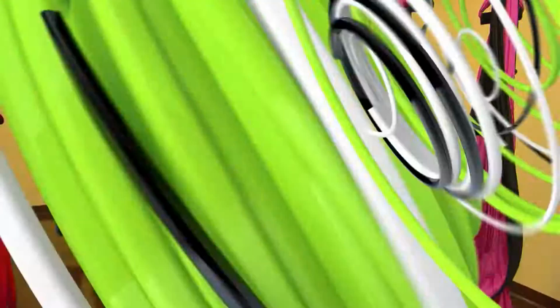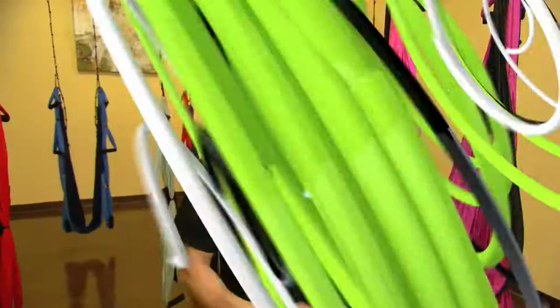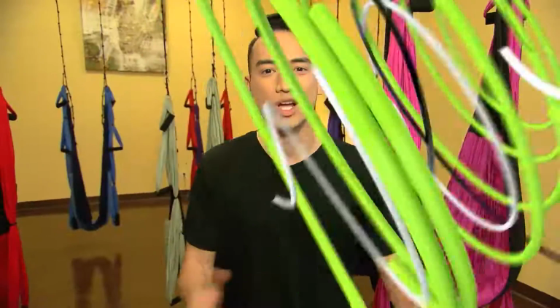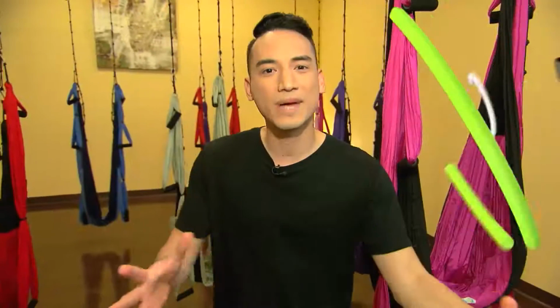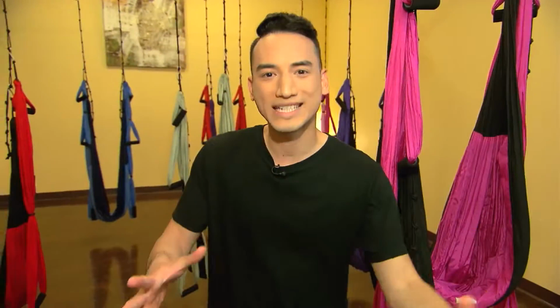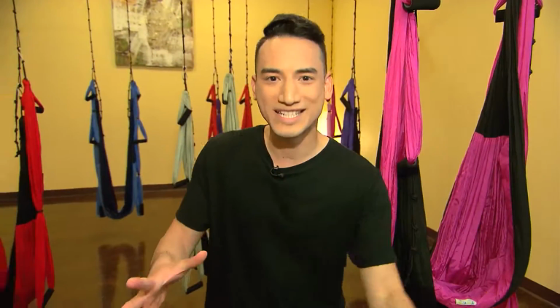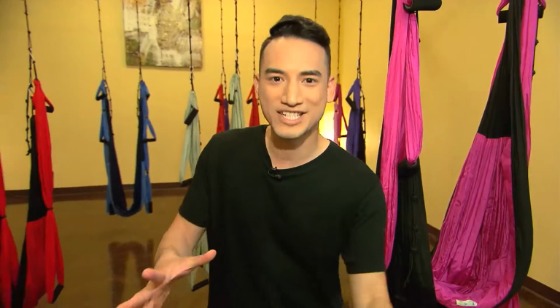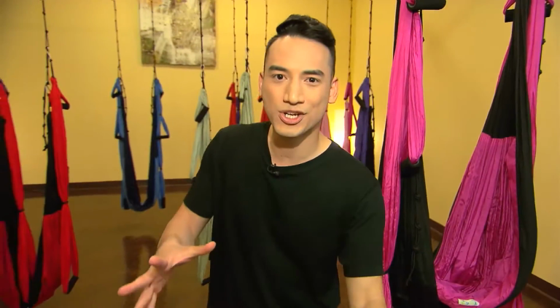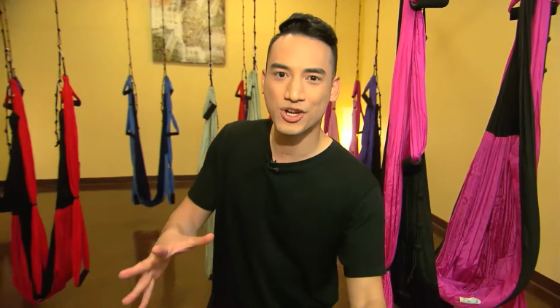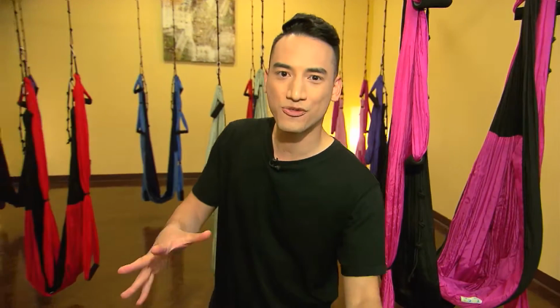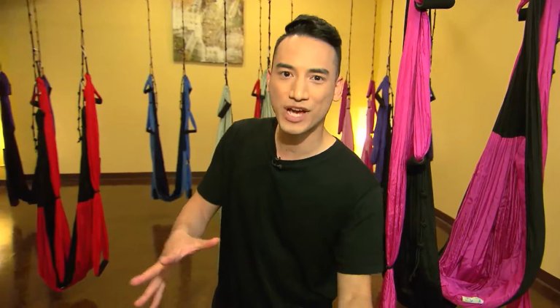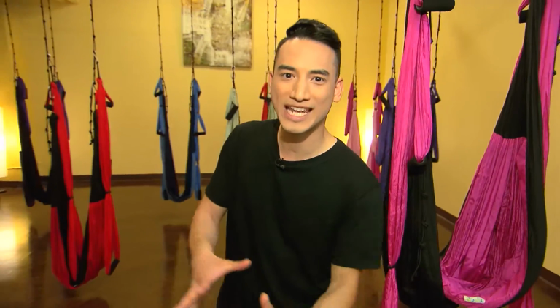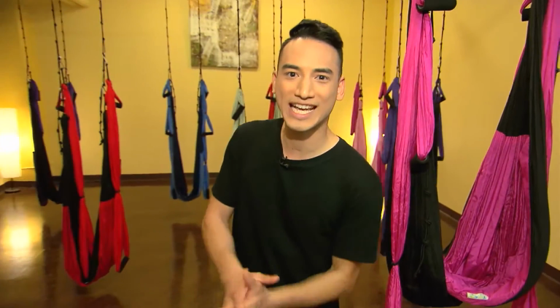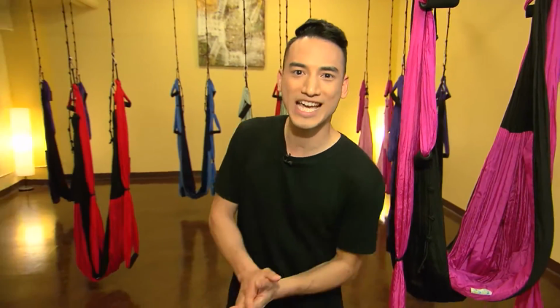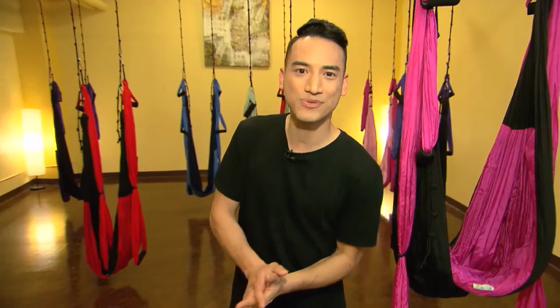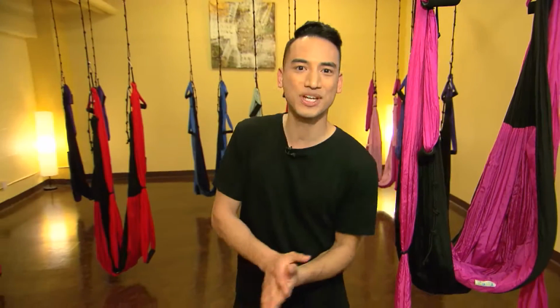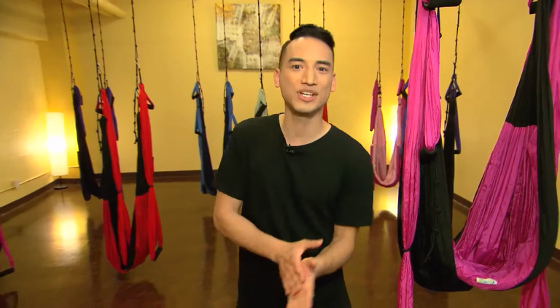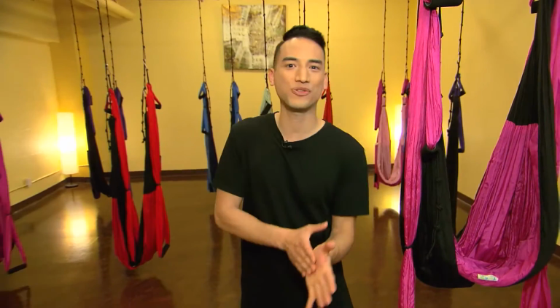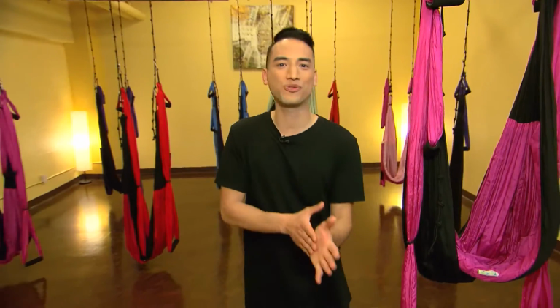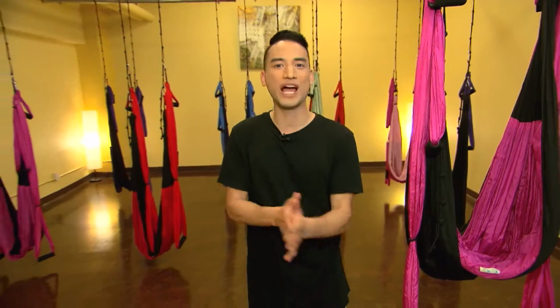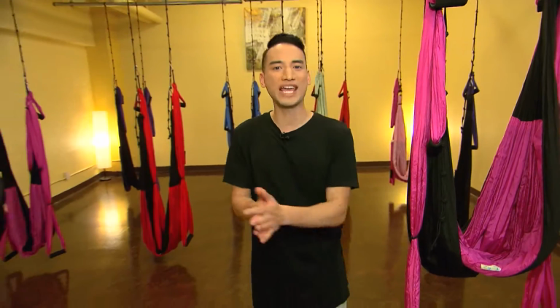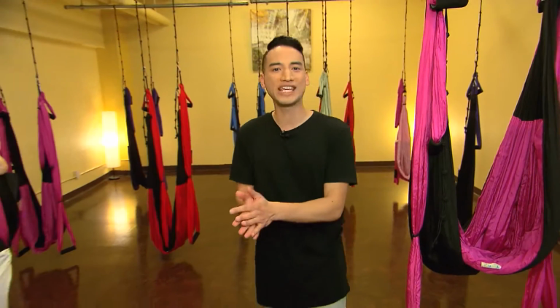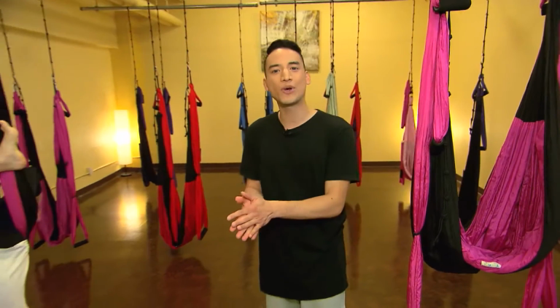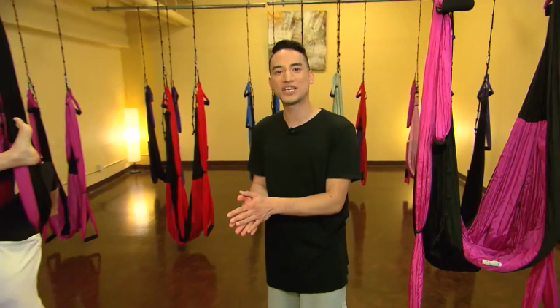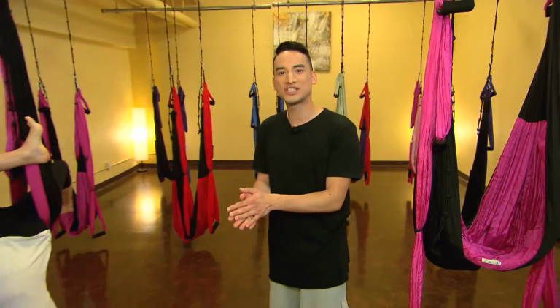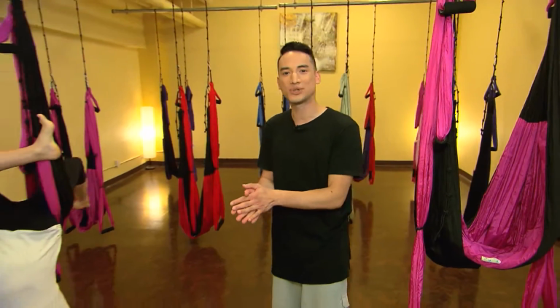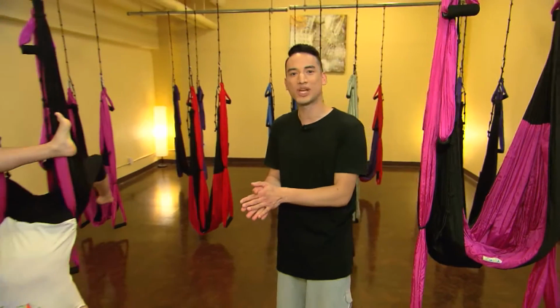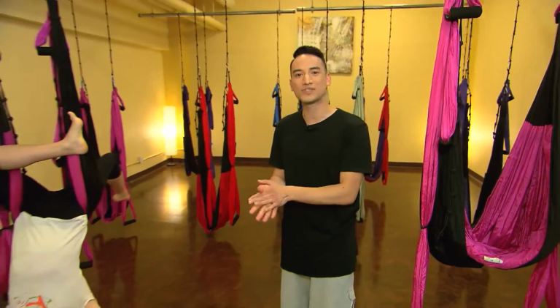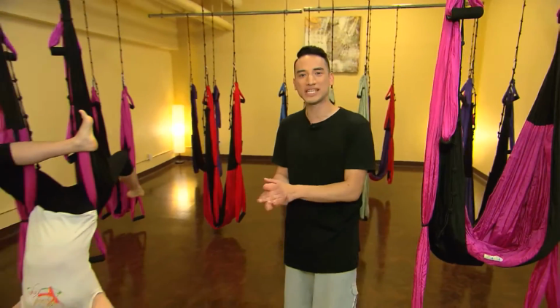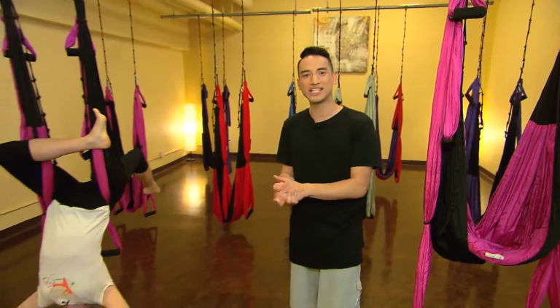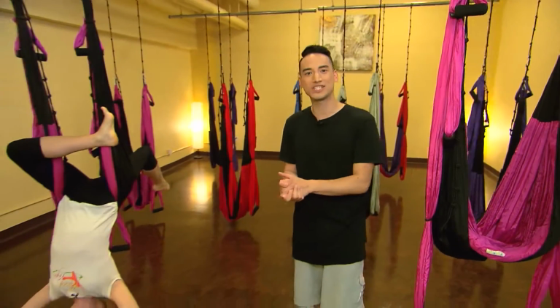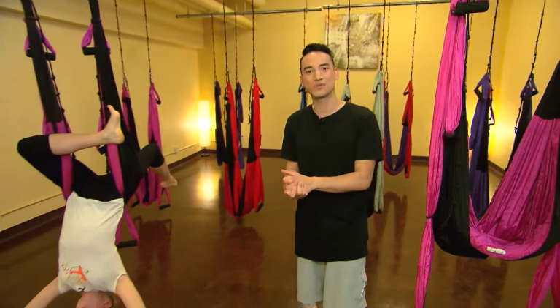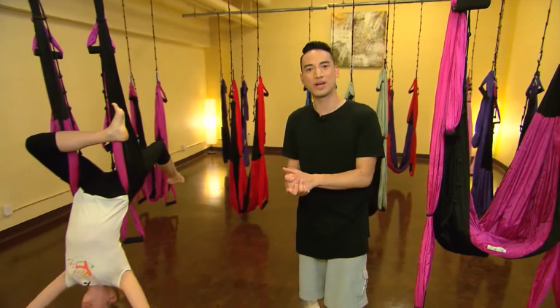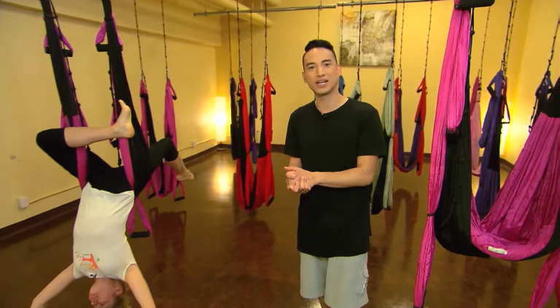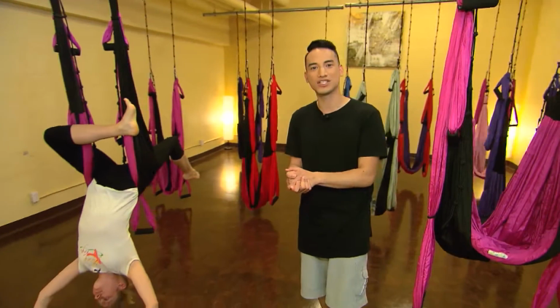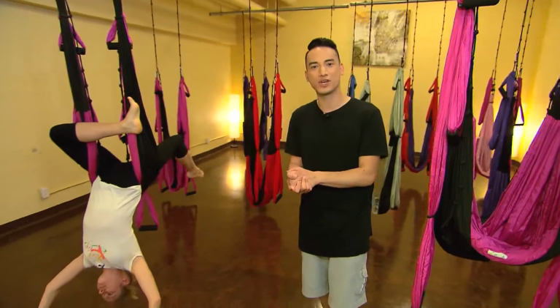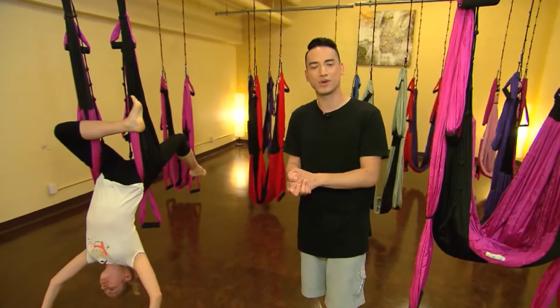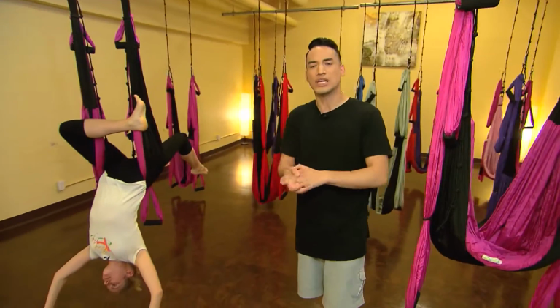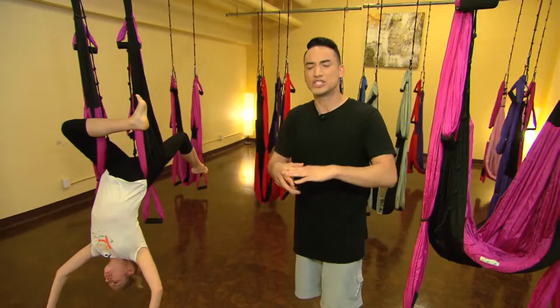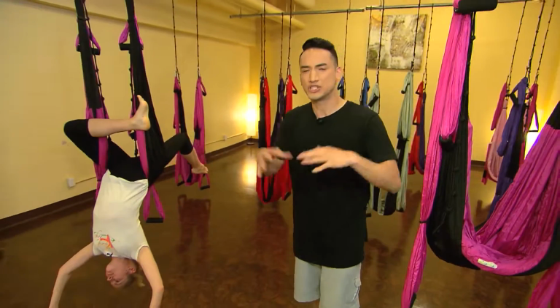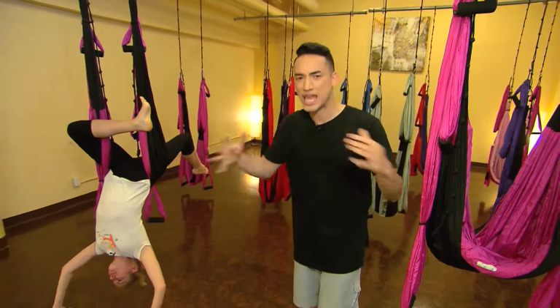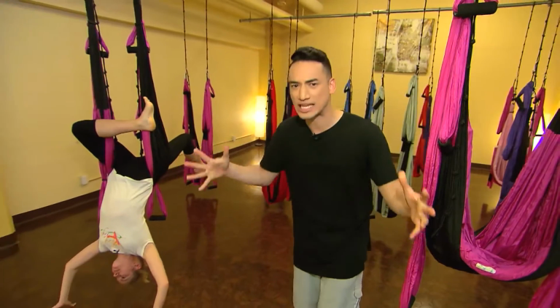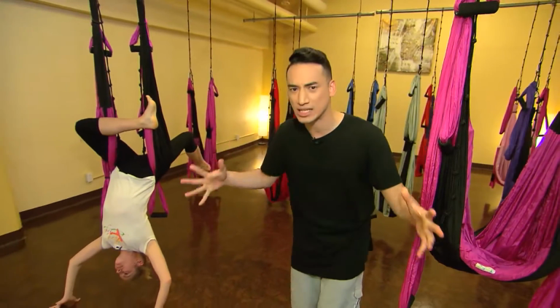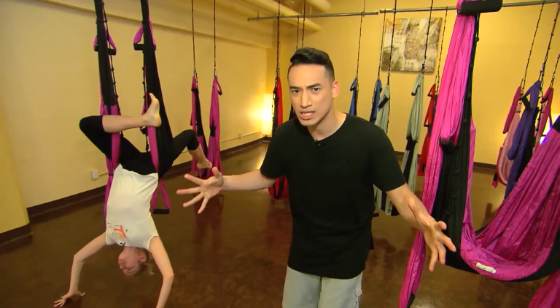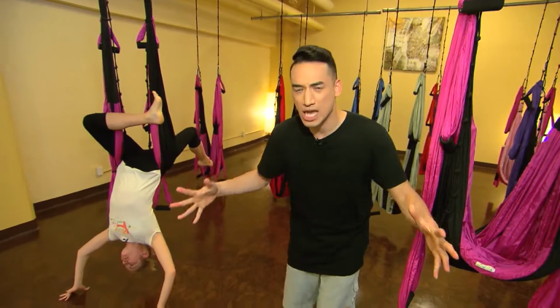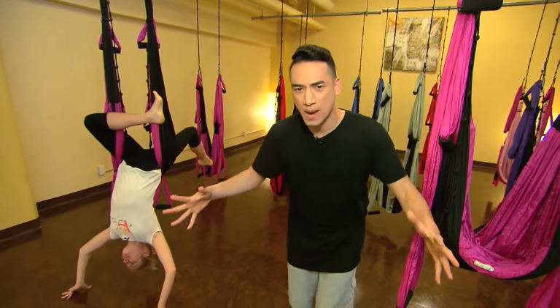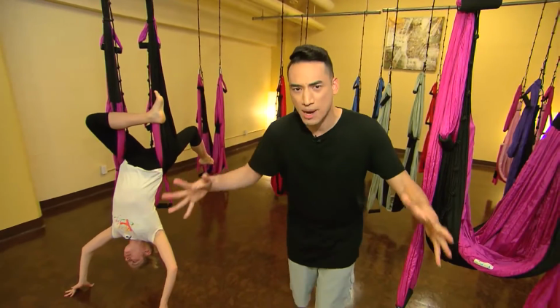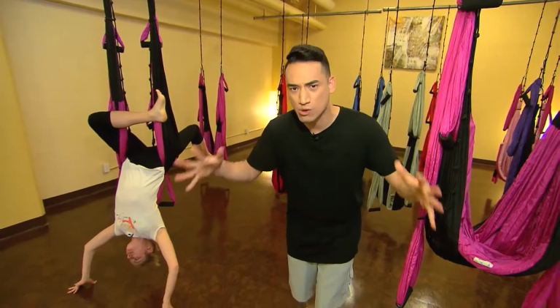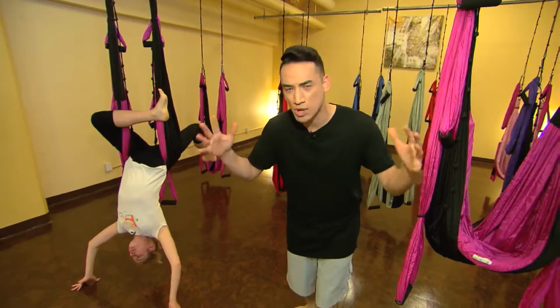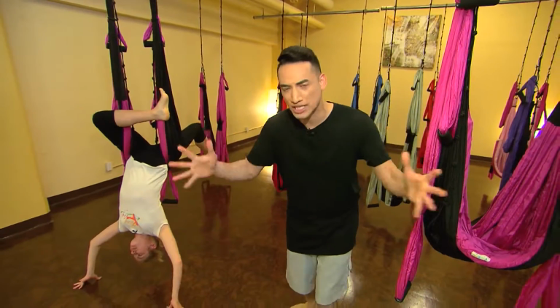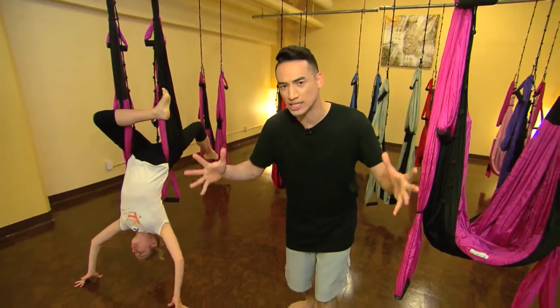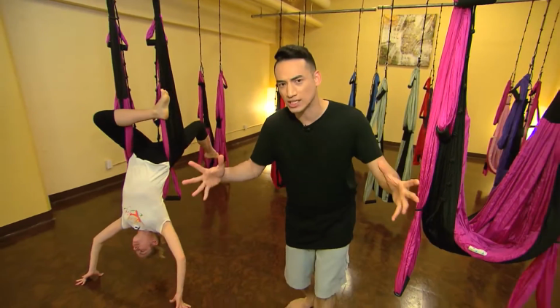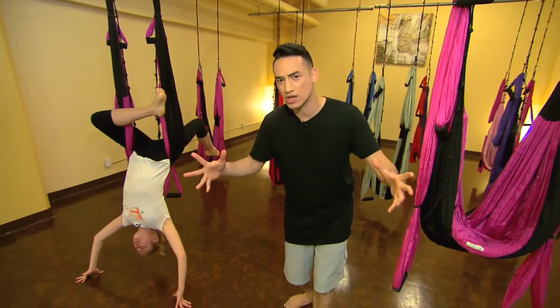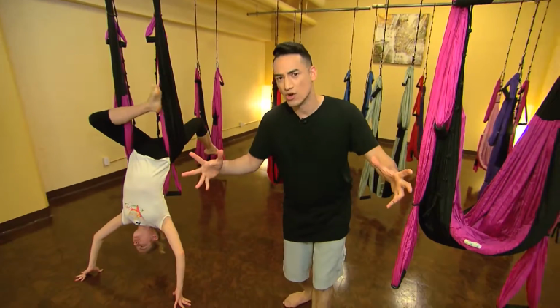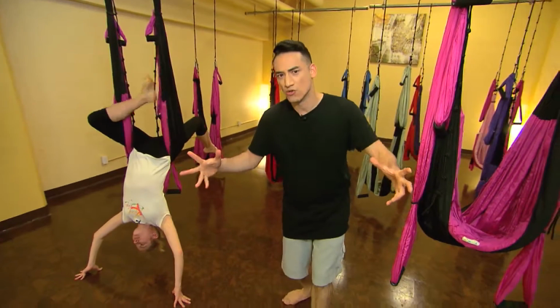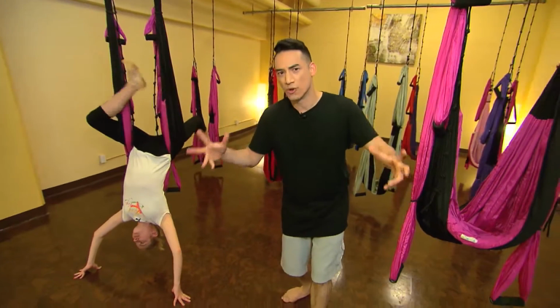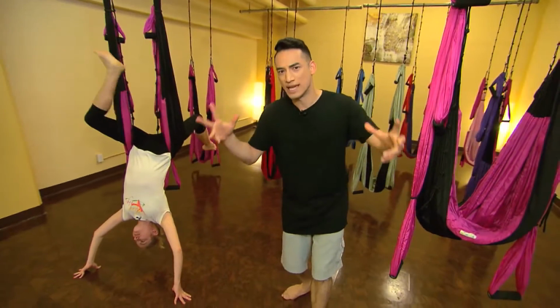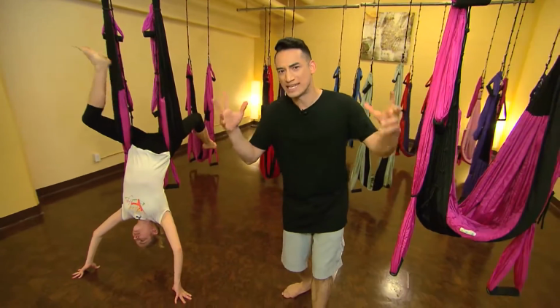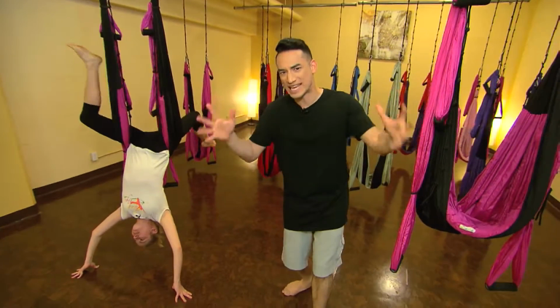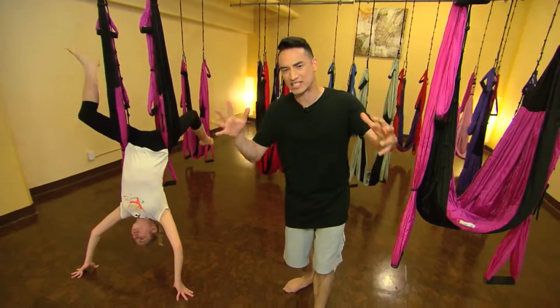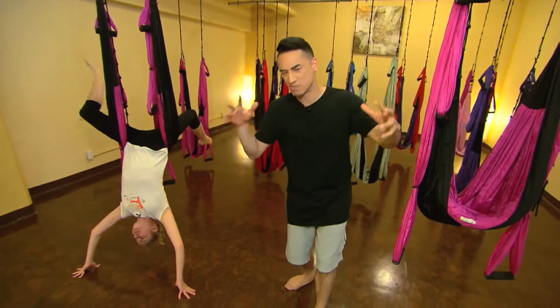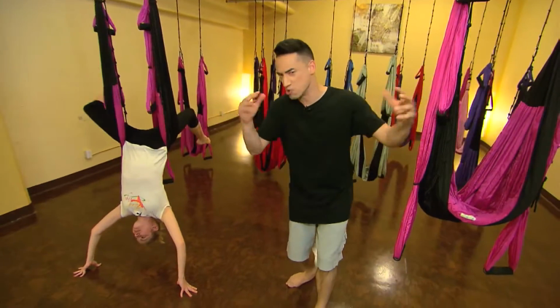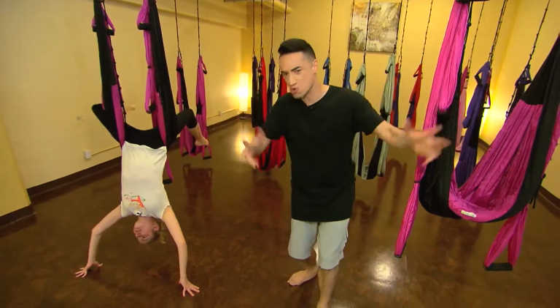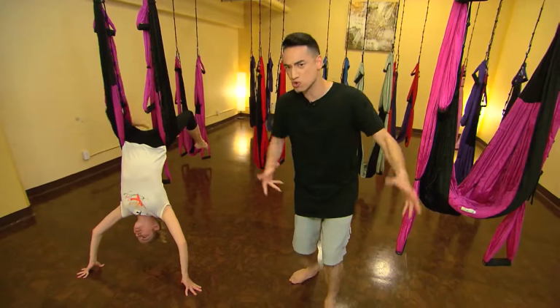Welcome back to The Zone on a Friday, guys. We're here at the Flying Yogi Studios in Toronto. Jane, am I ready for my next move?